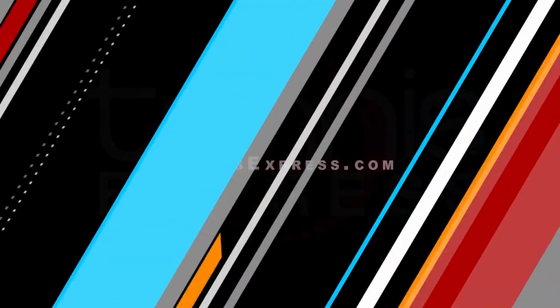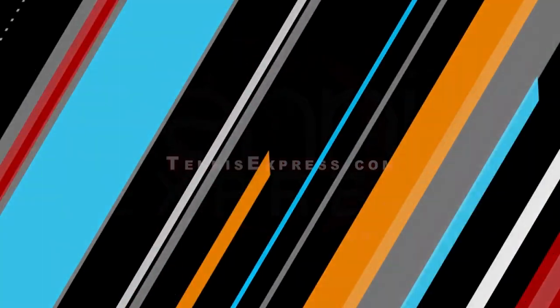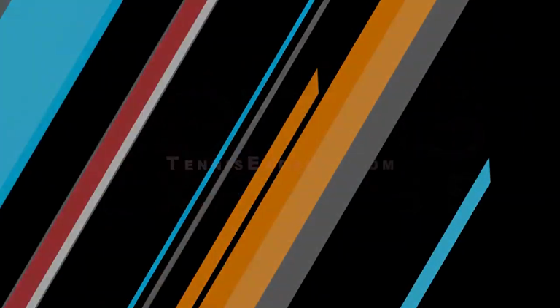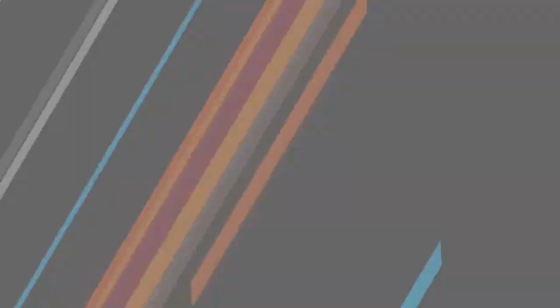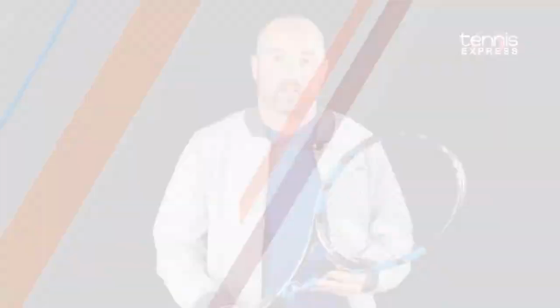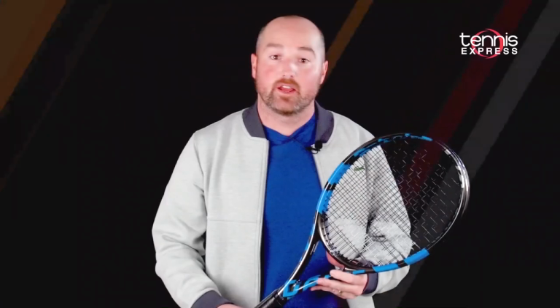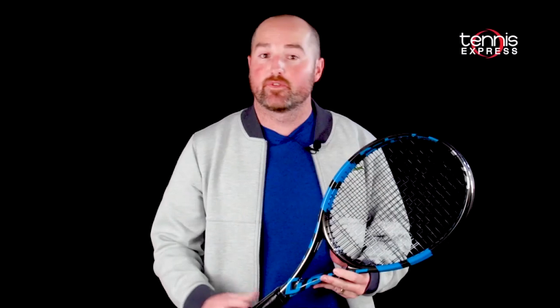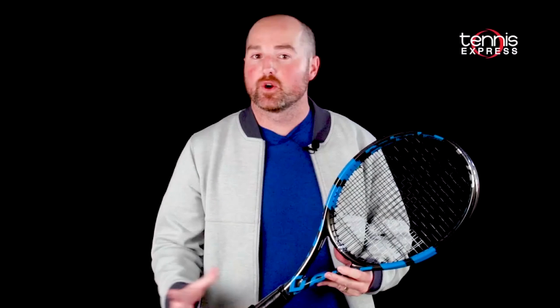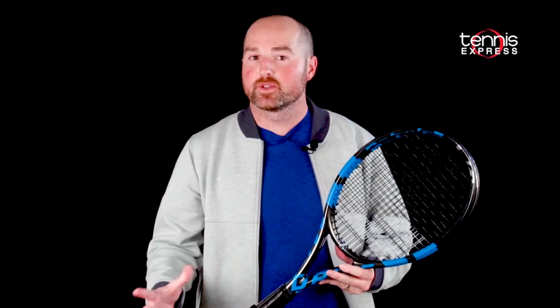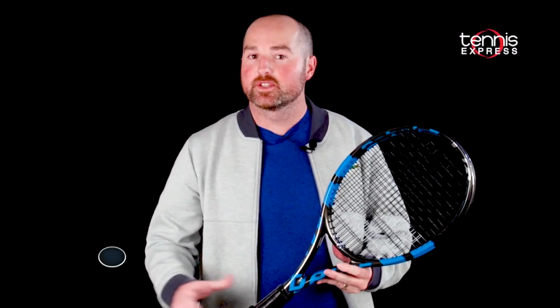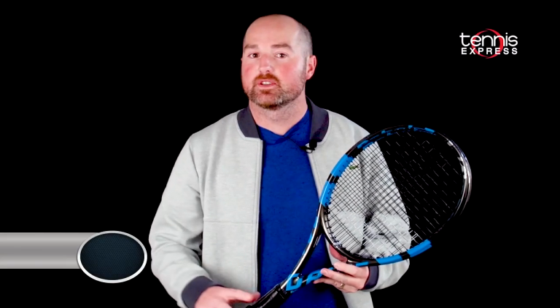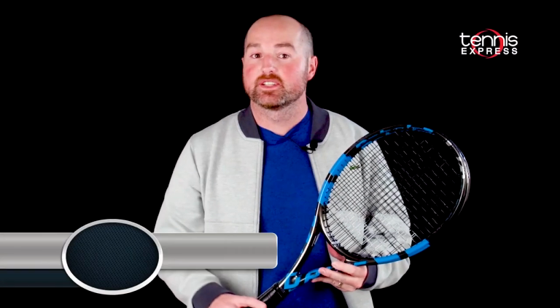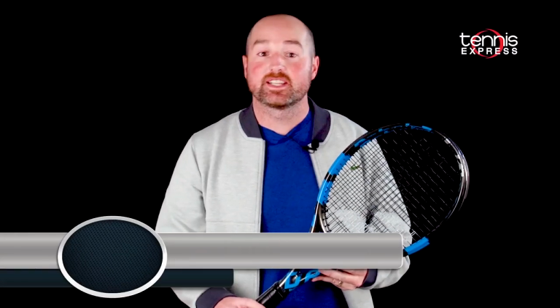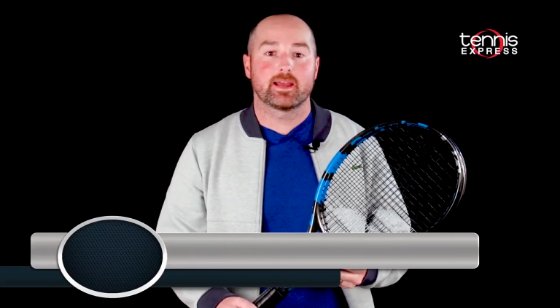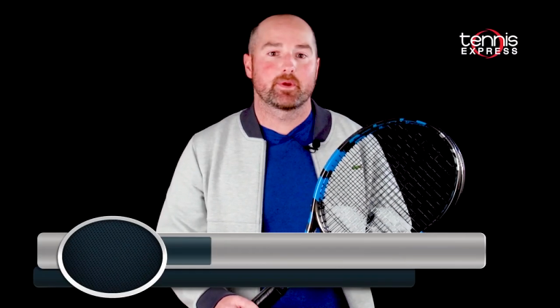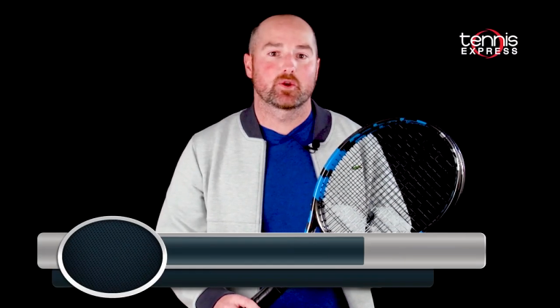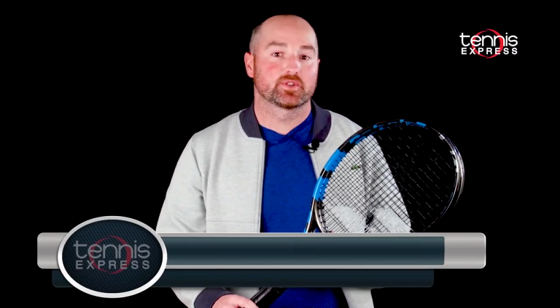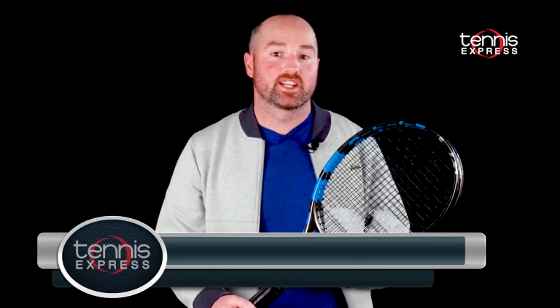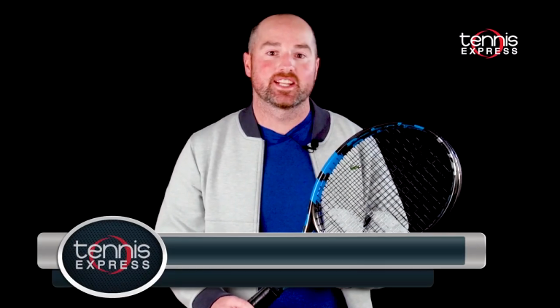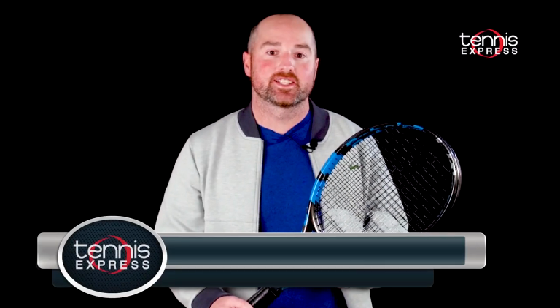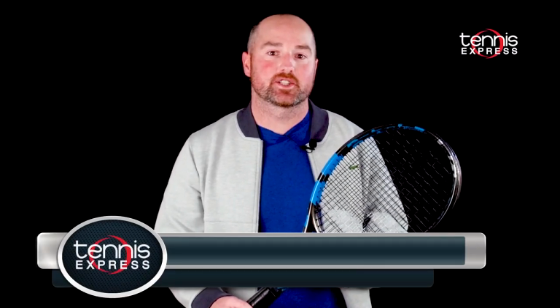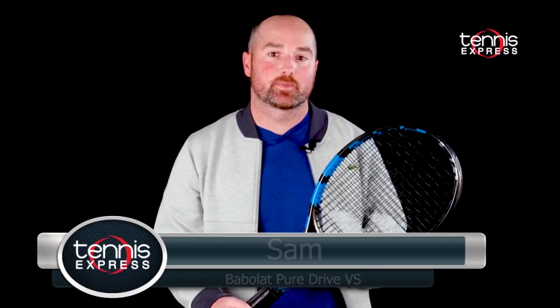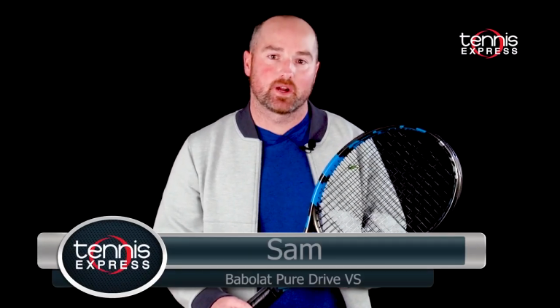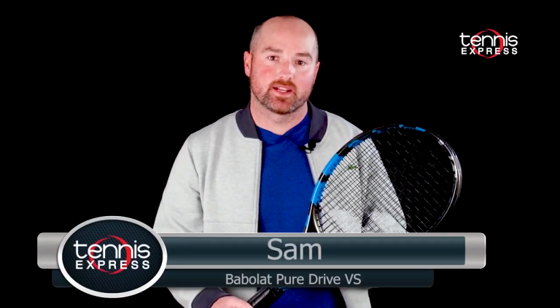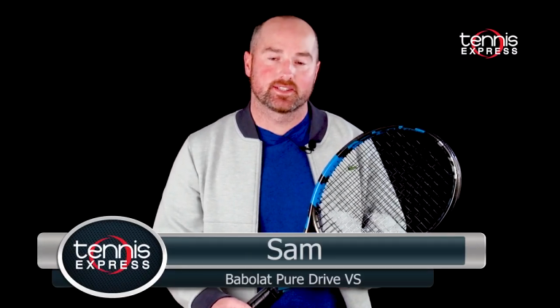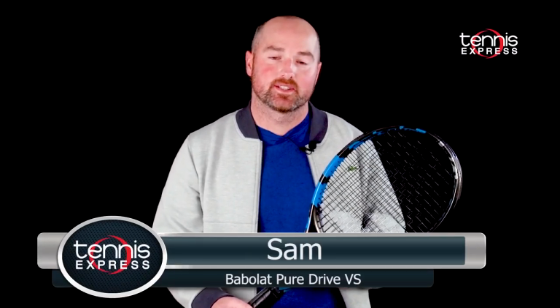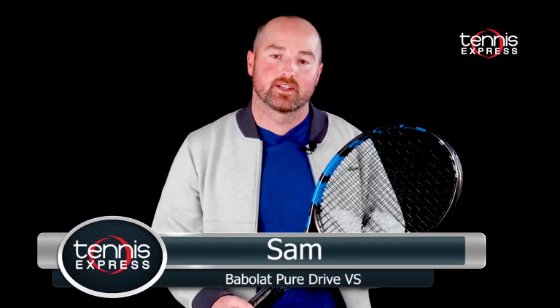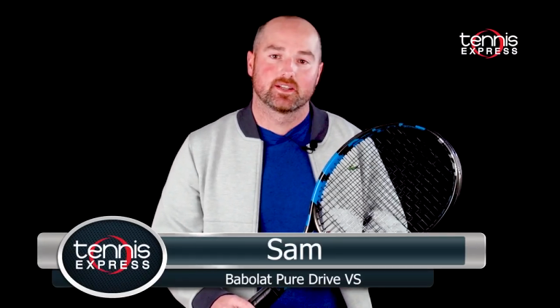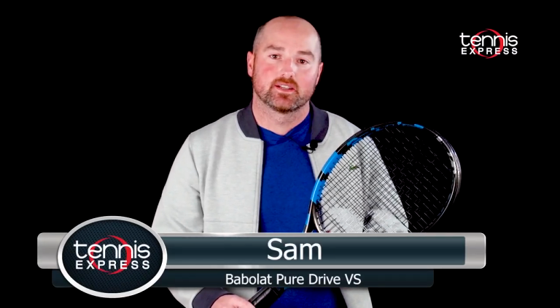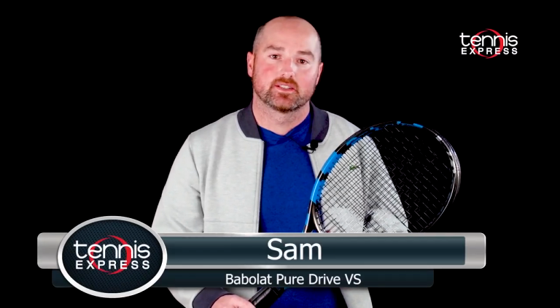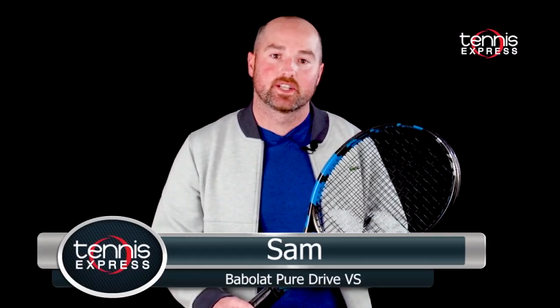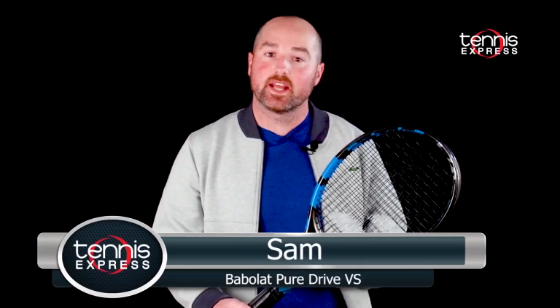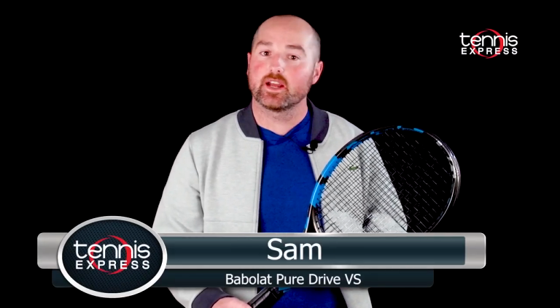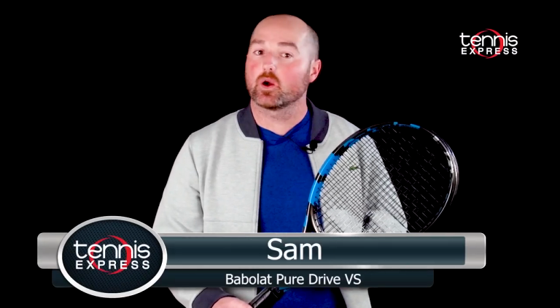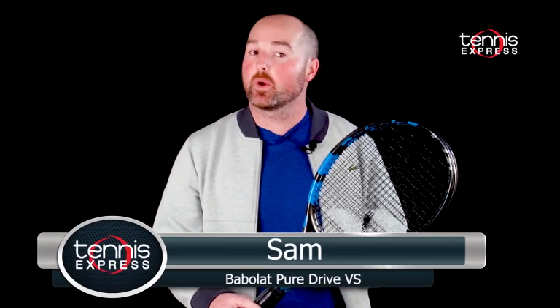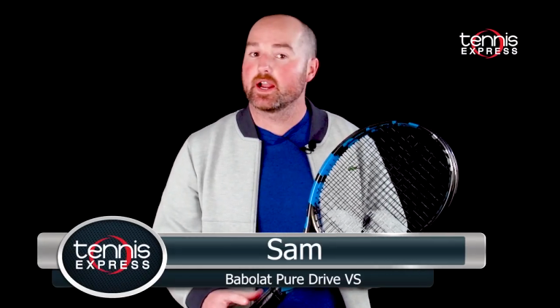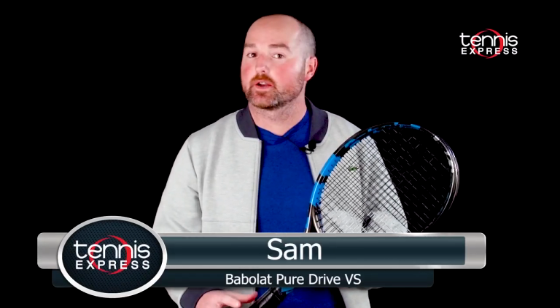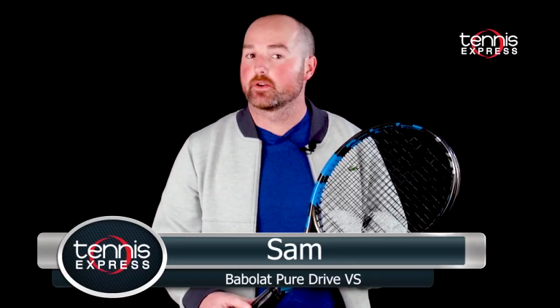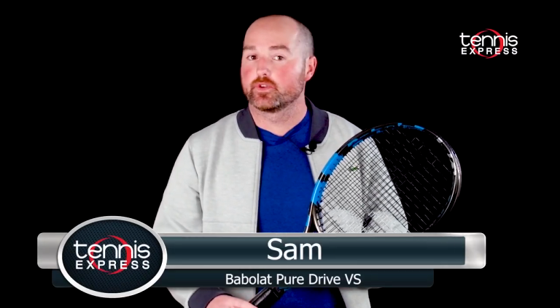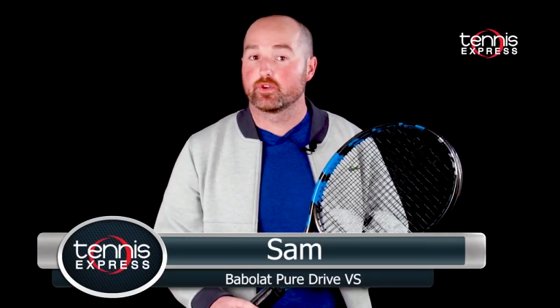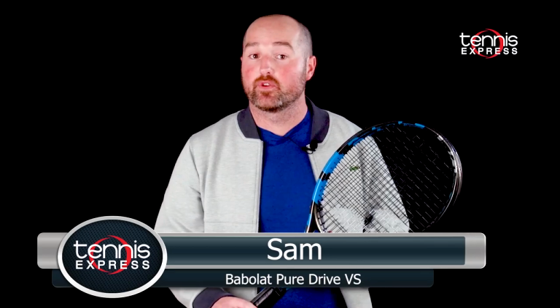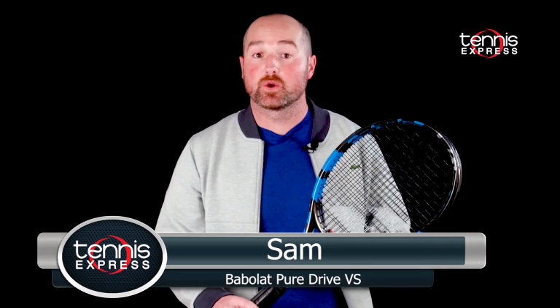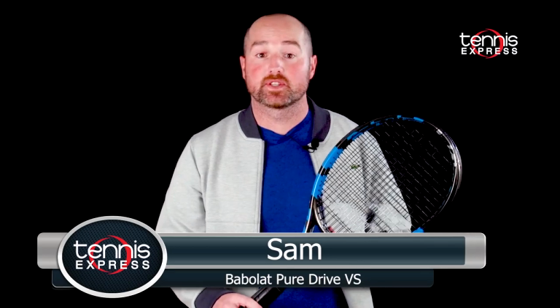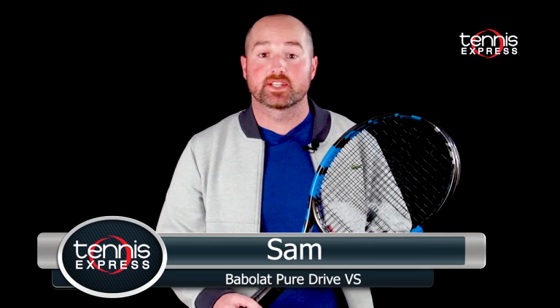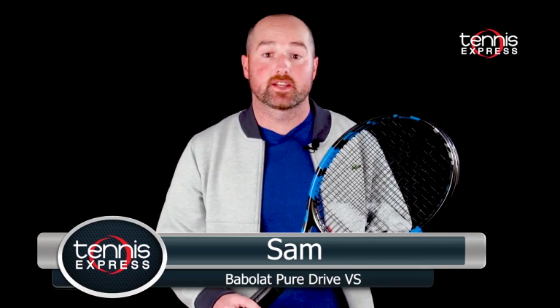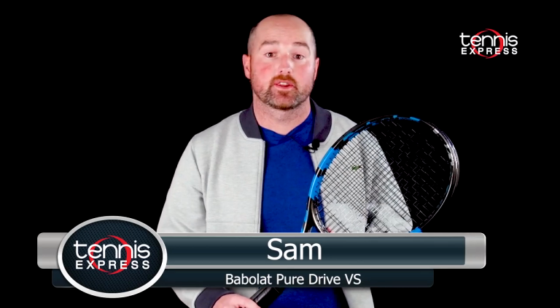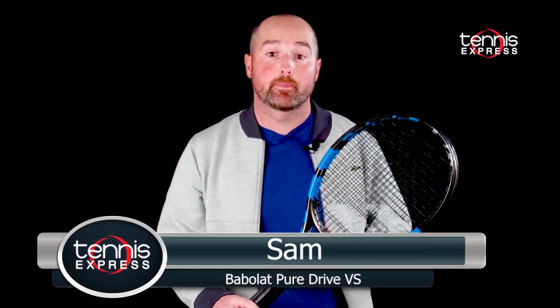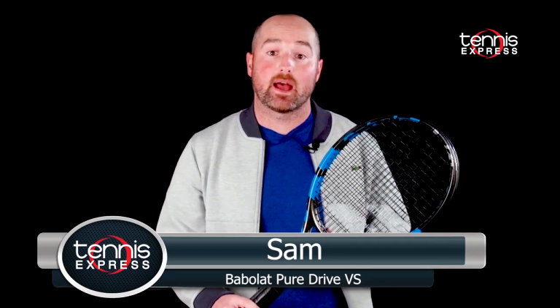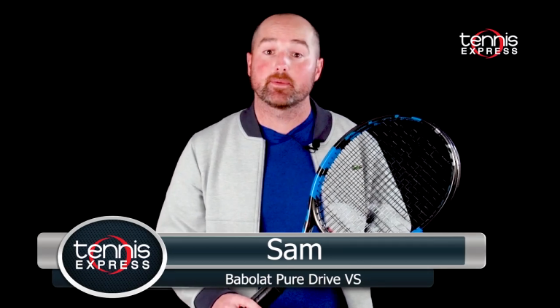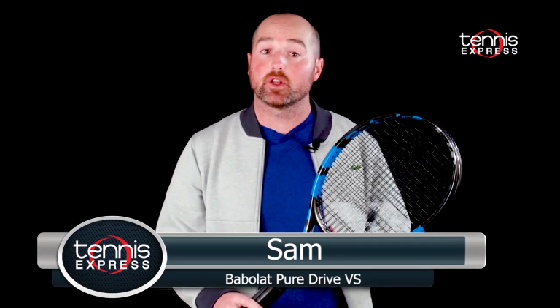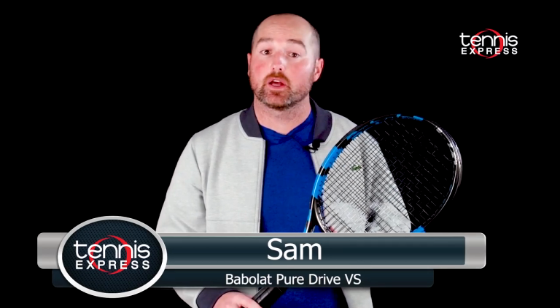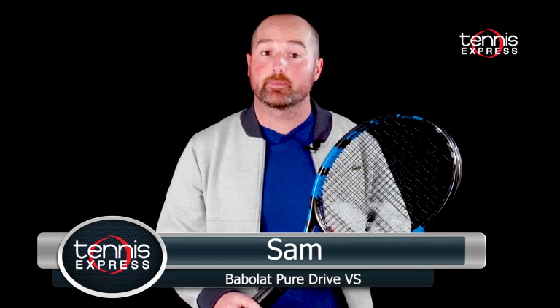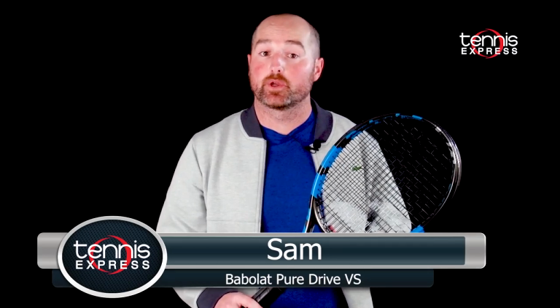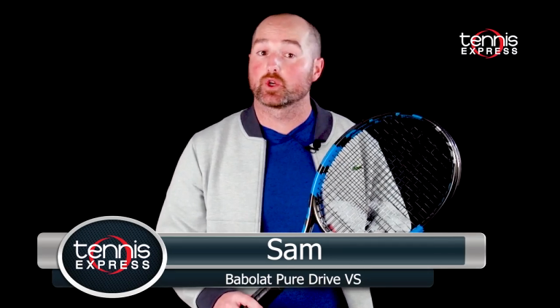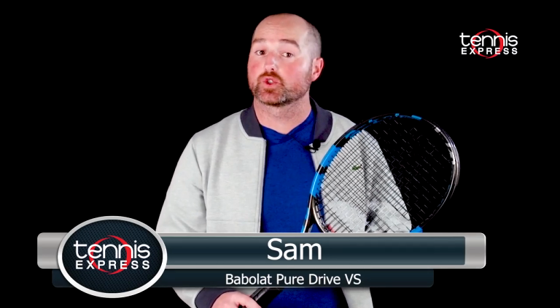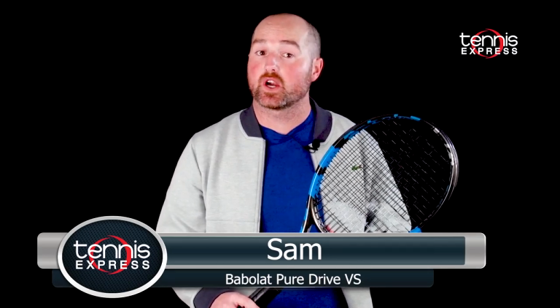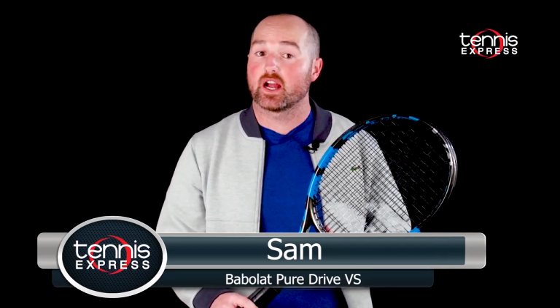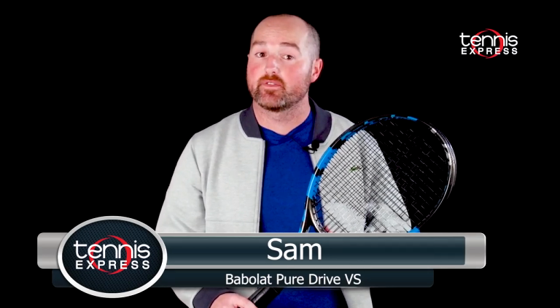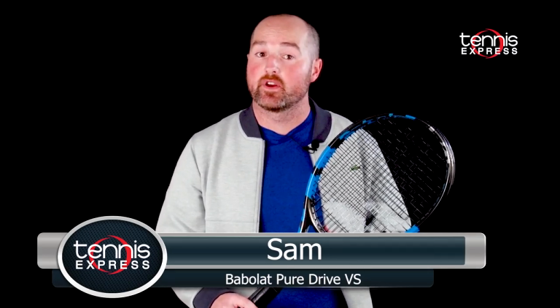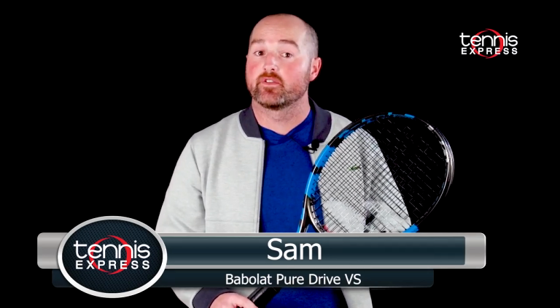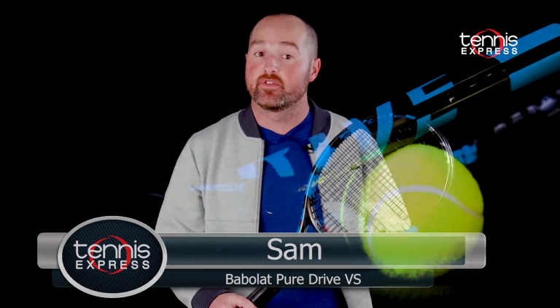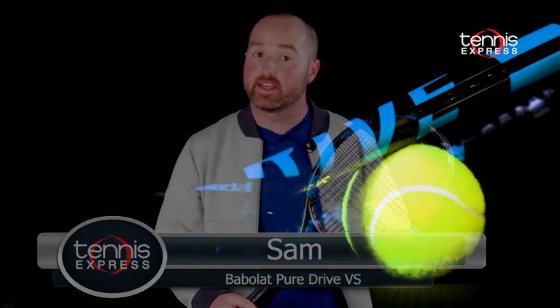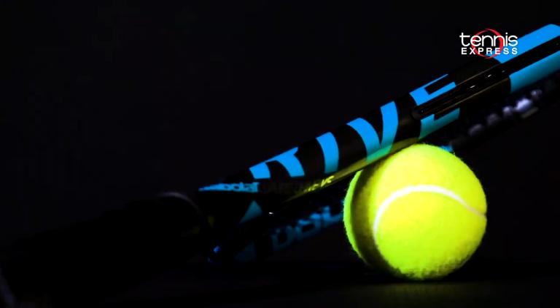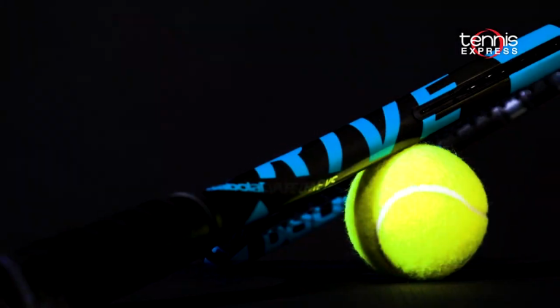Hey folks, Sam here with Tennis Express. Today our racket review focuses on the Babelot PureDrive VS.